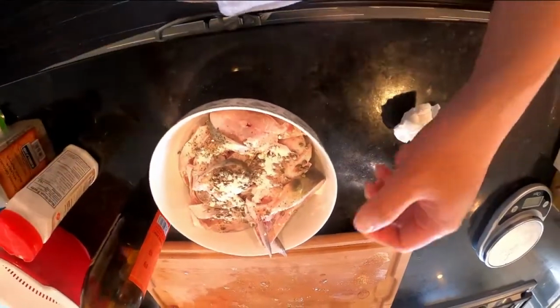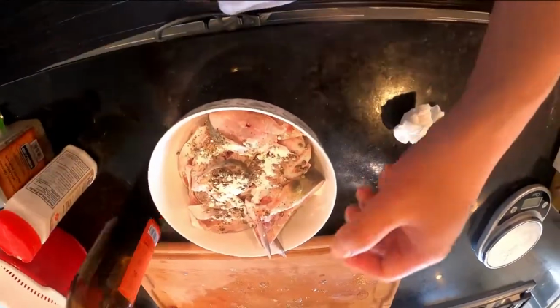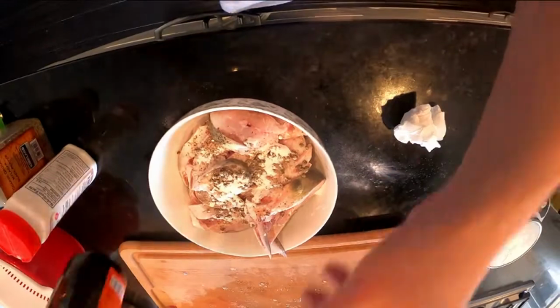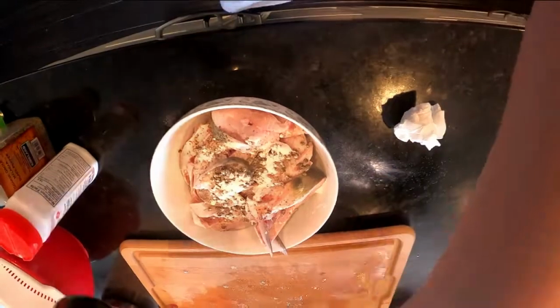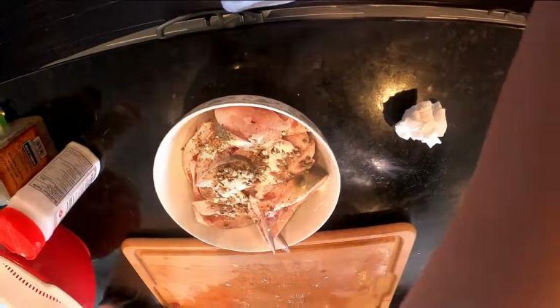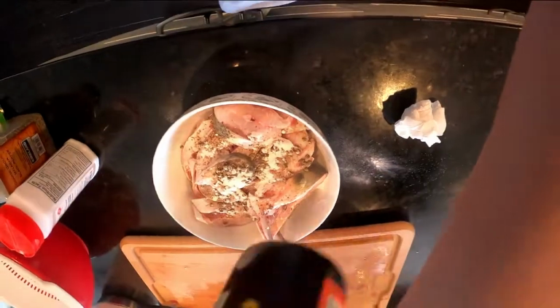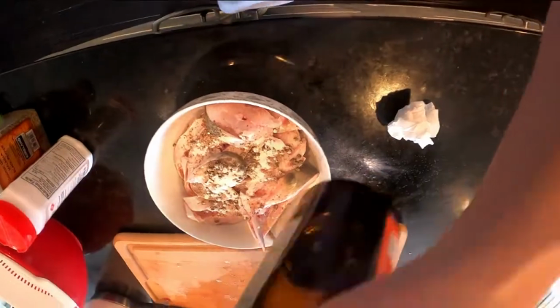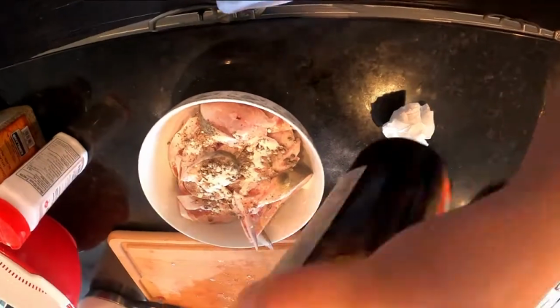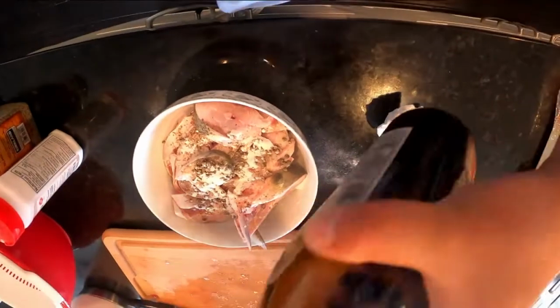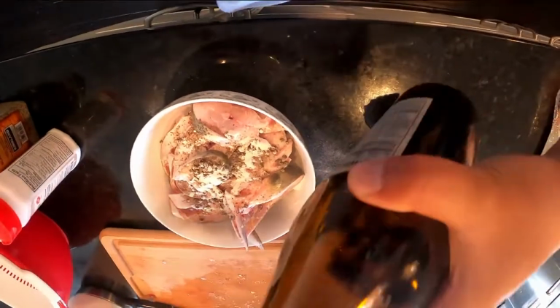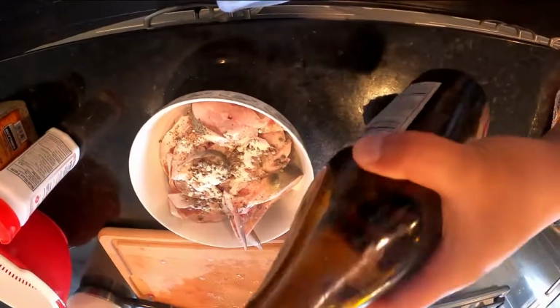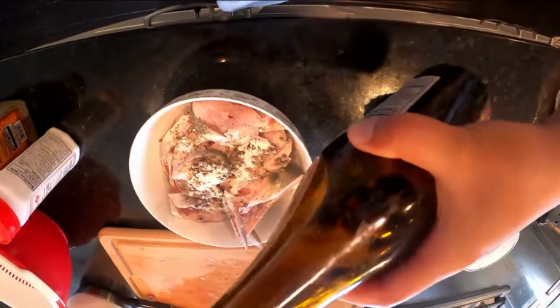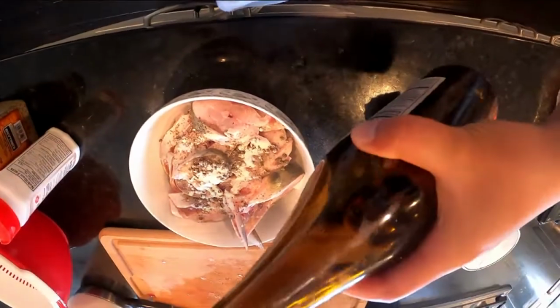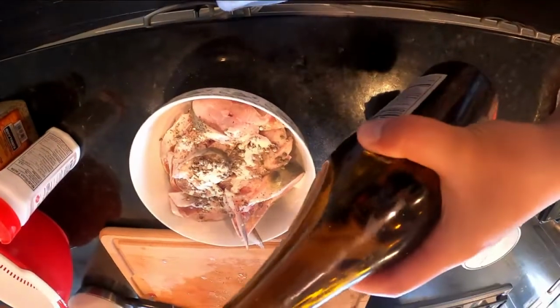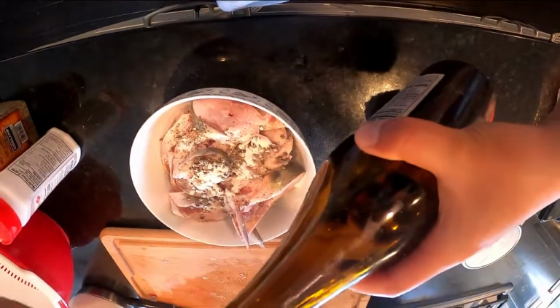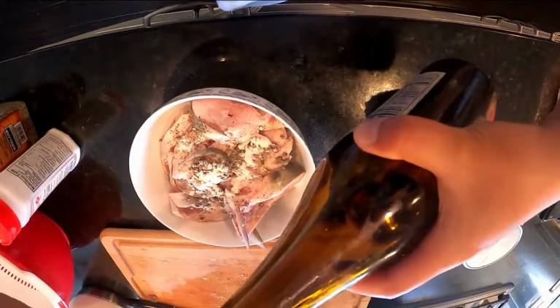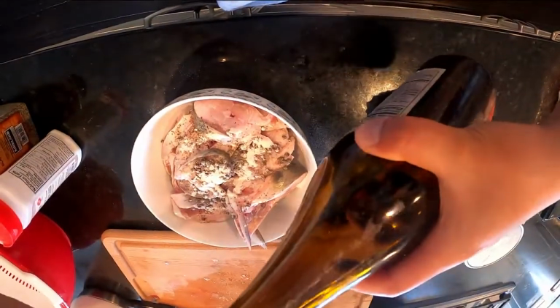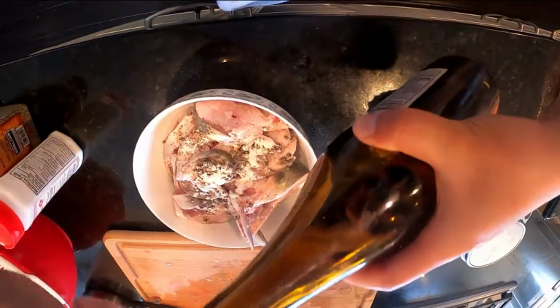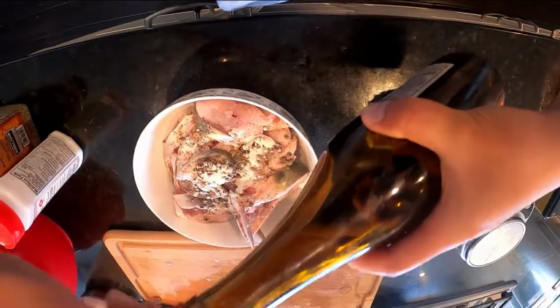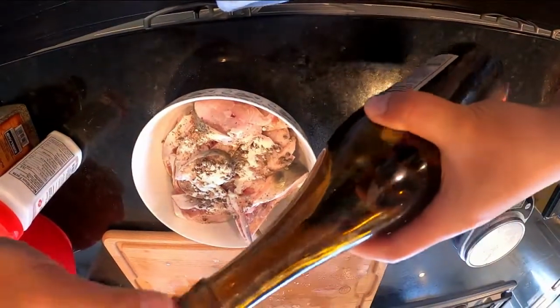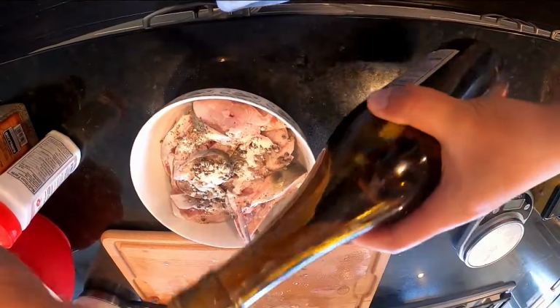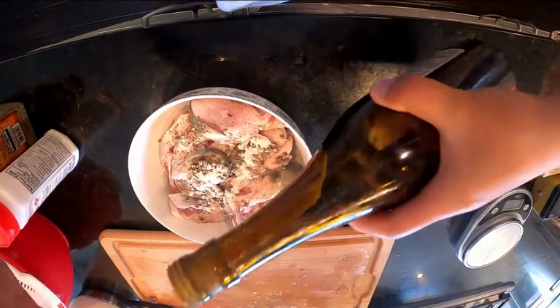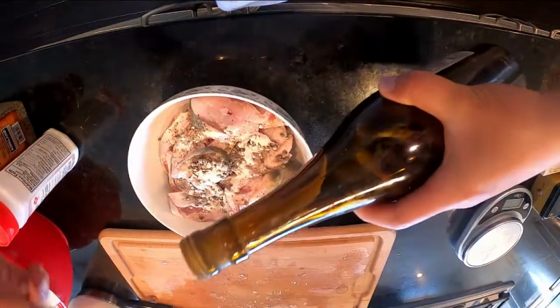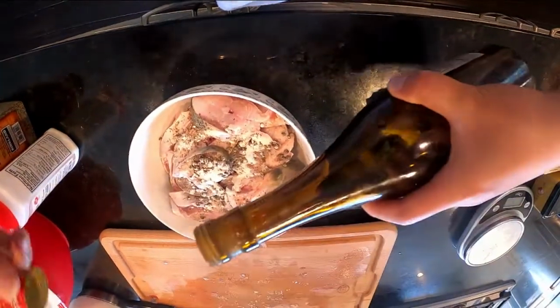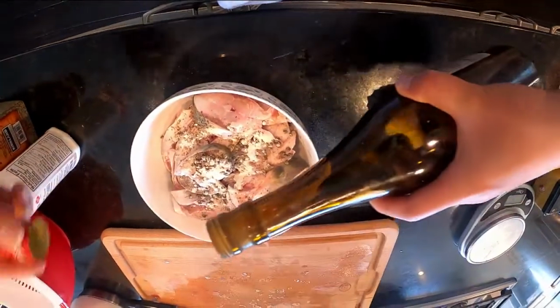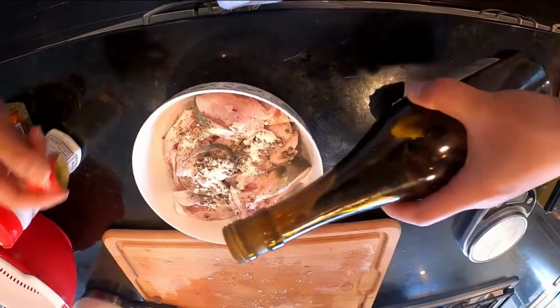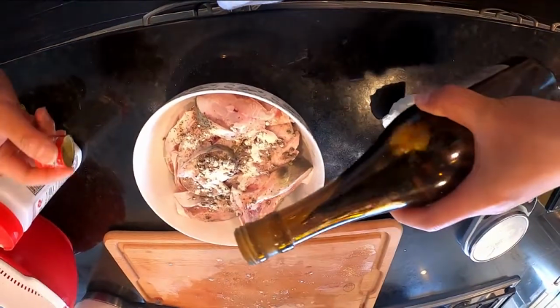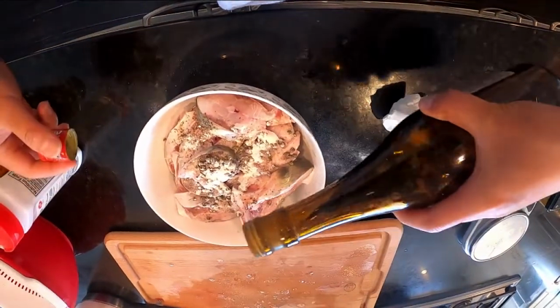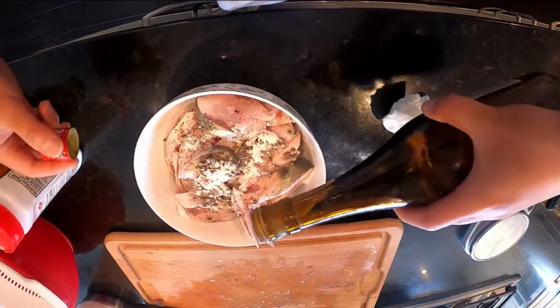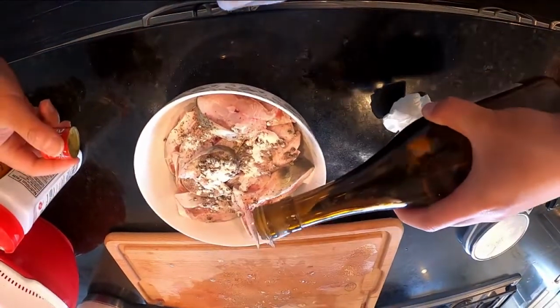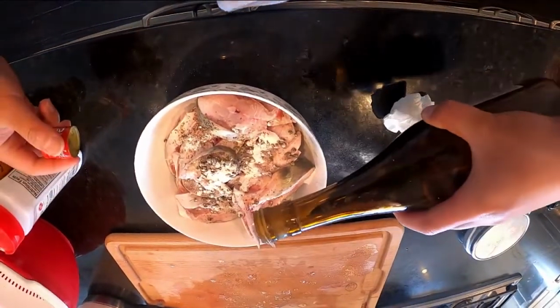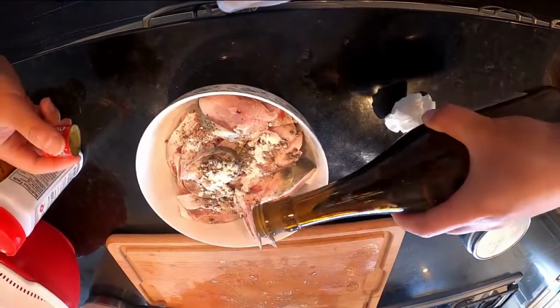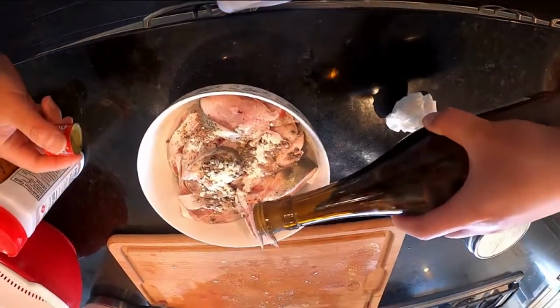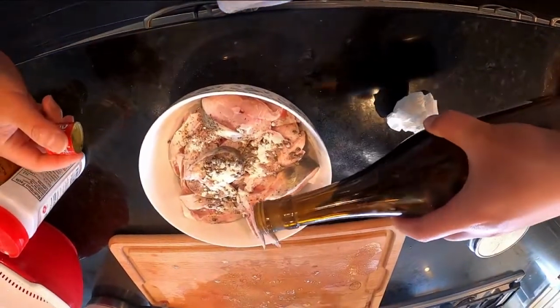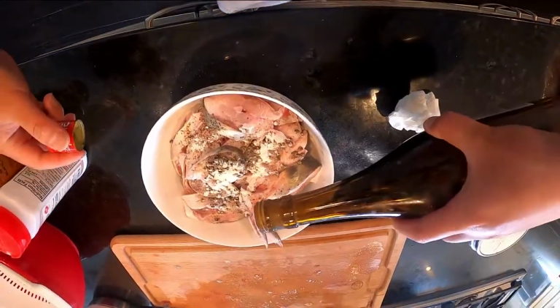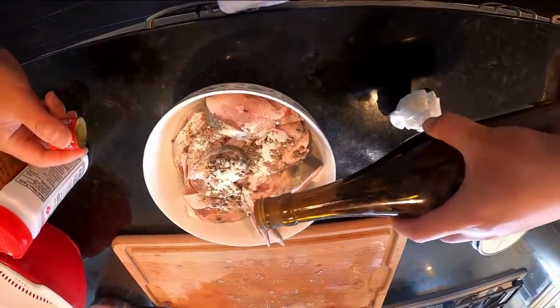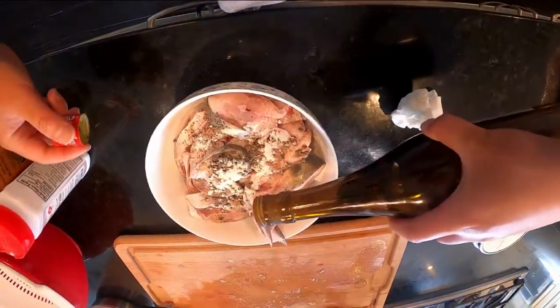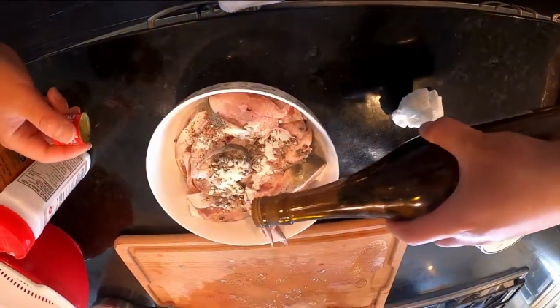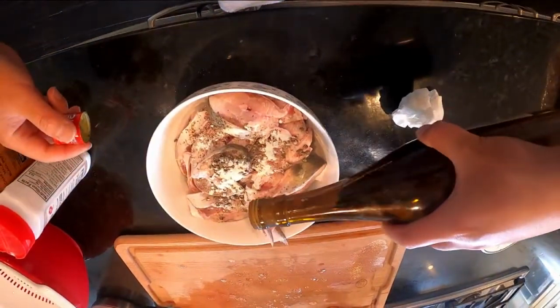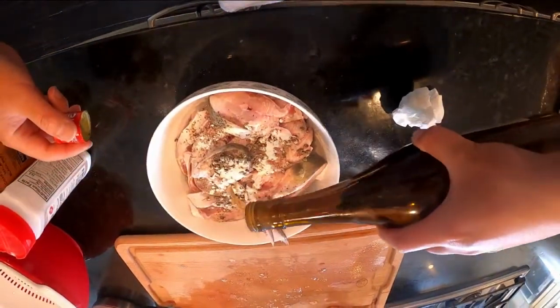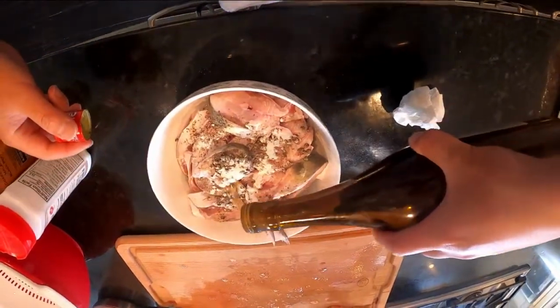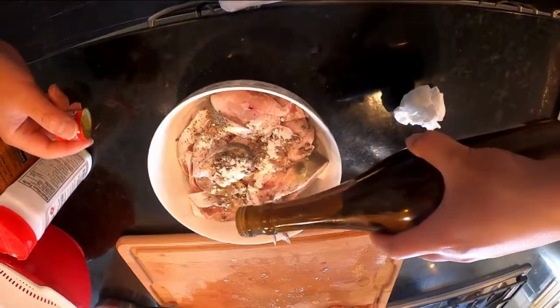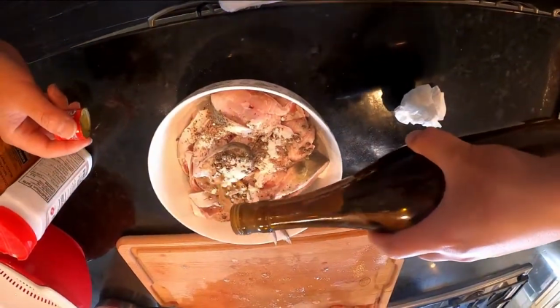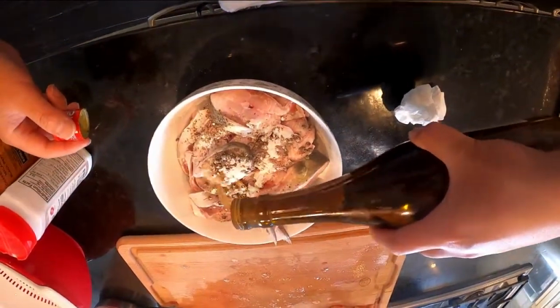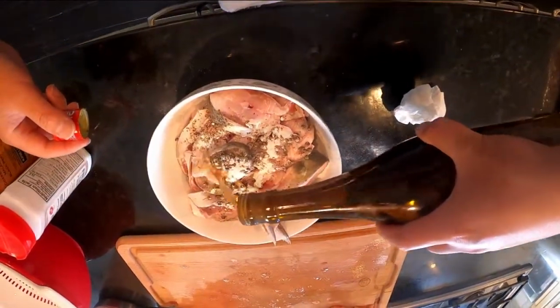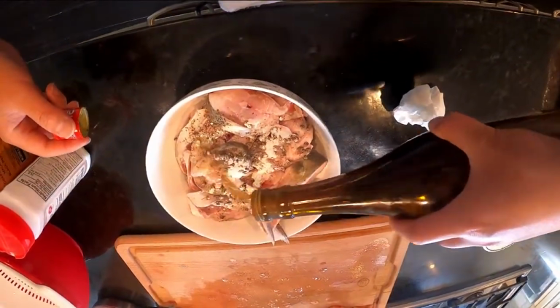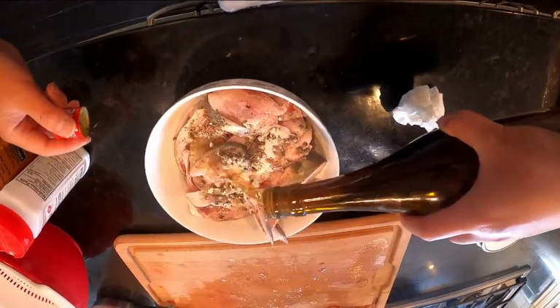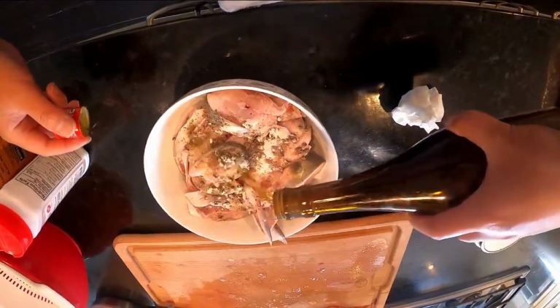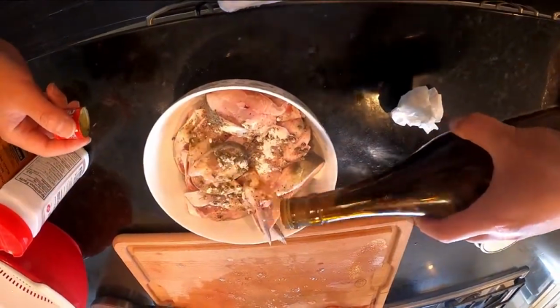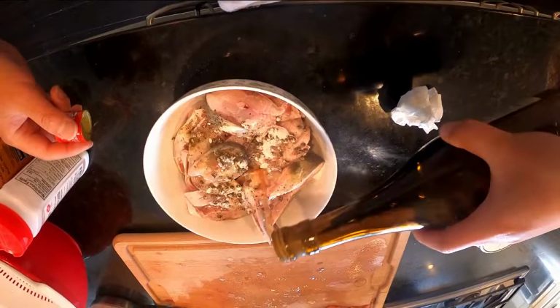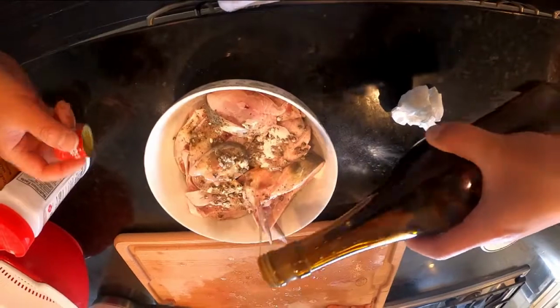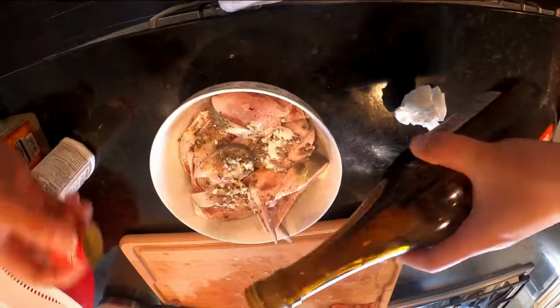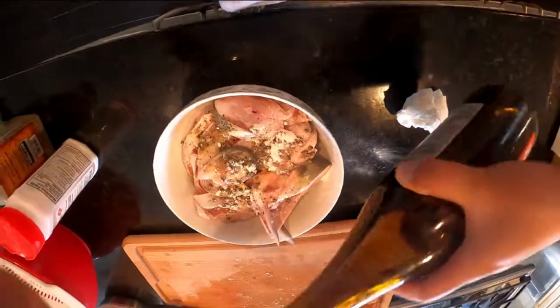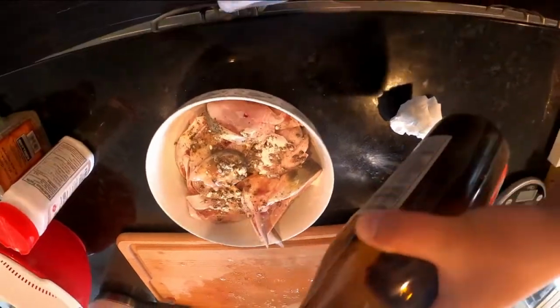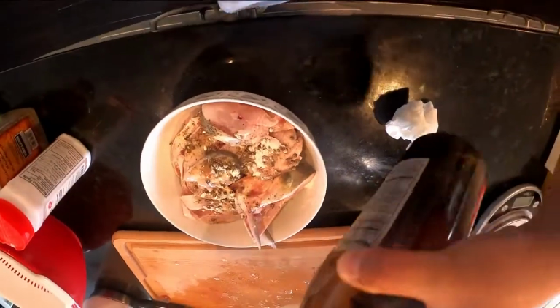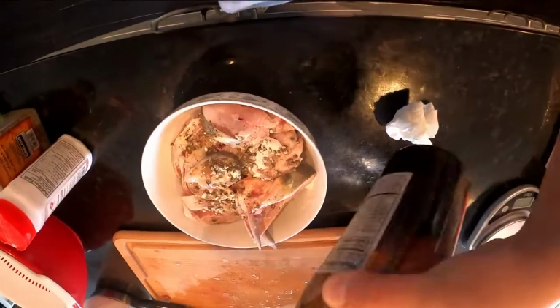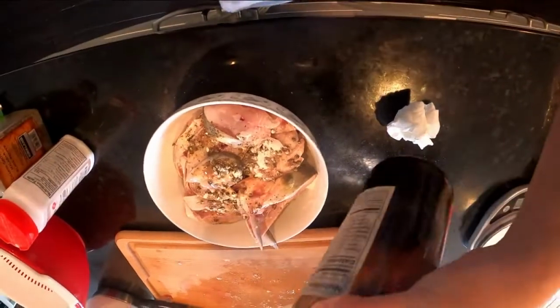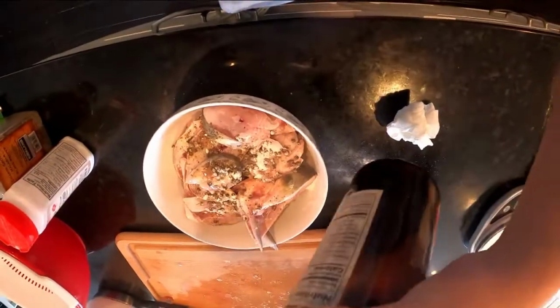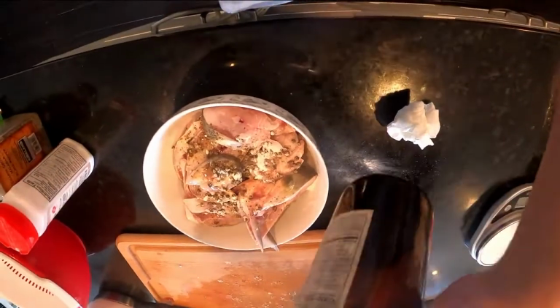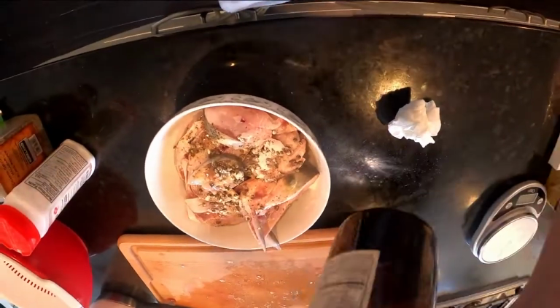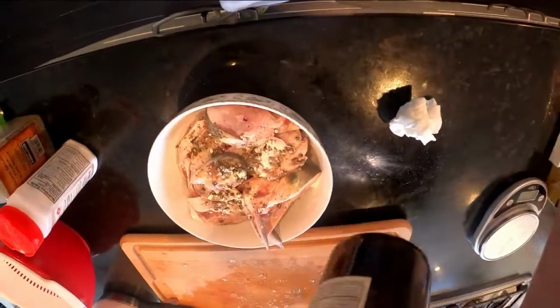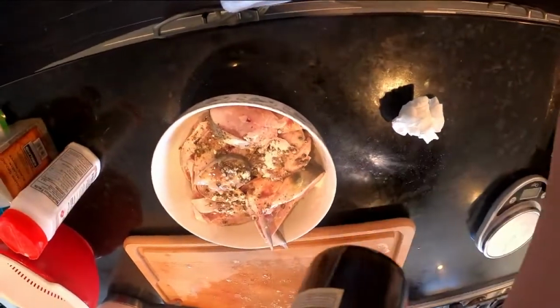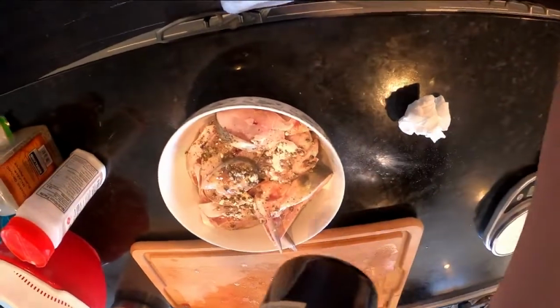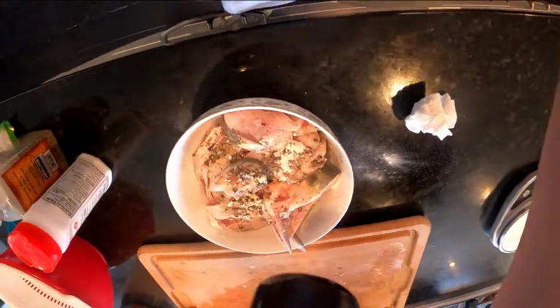And some cooking sauce, cooking wine. Then we mix them all together.